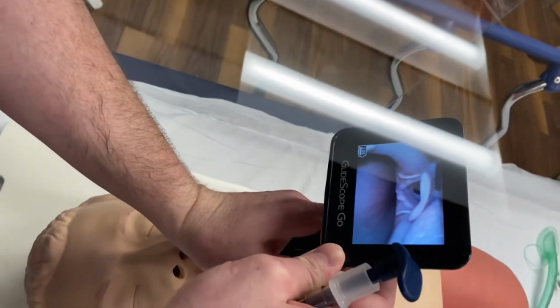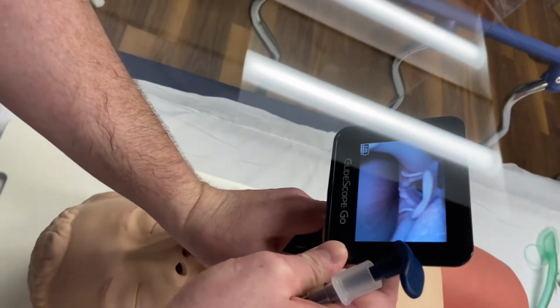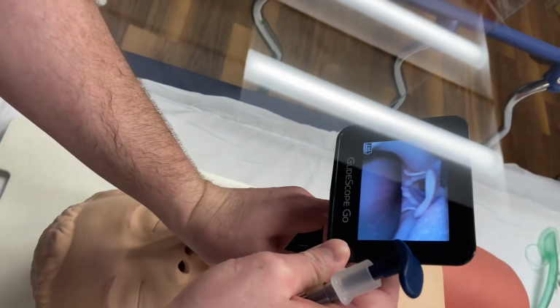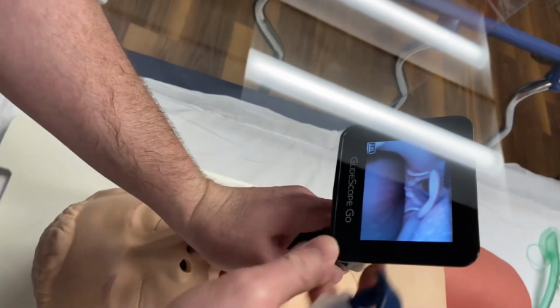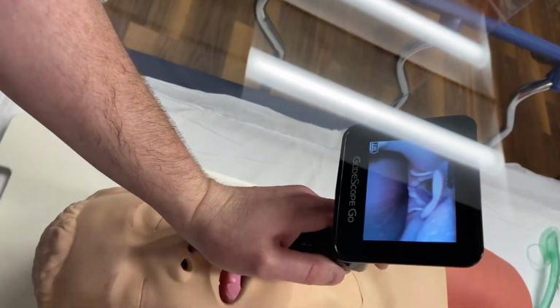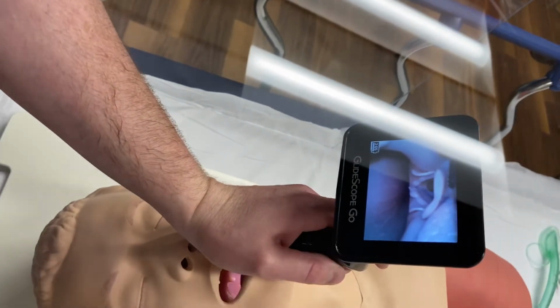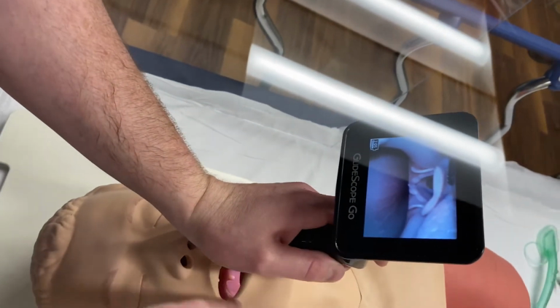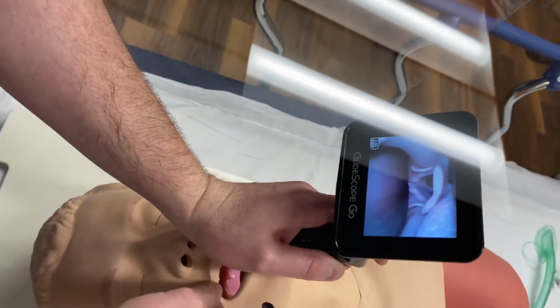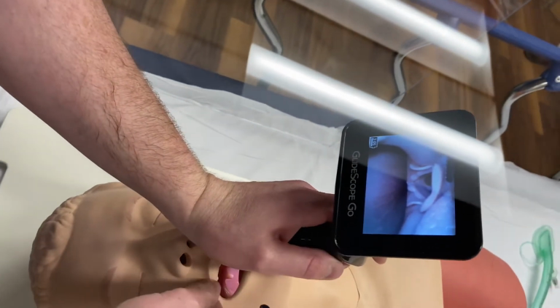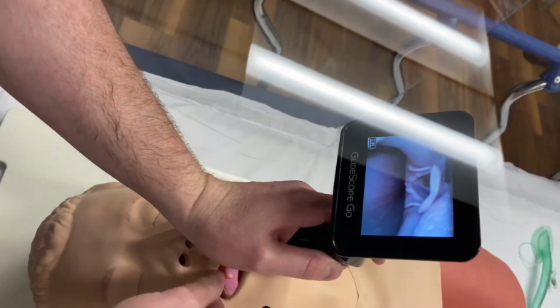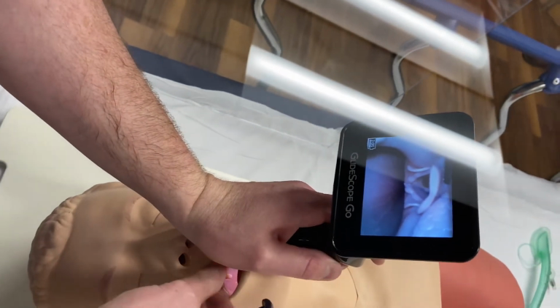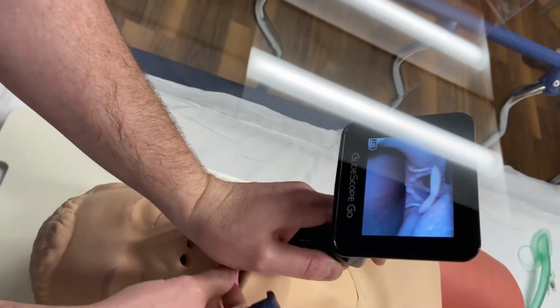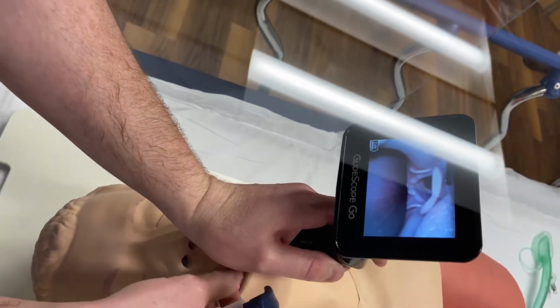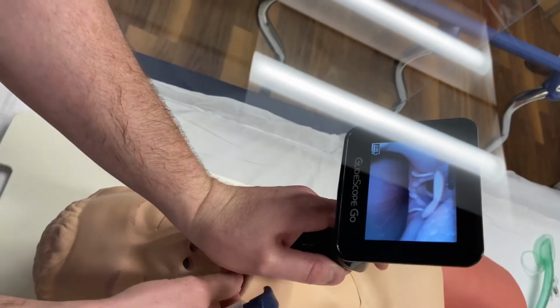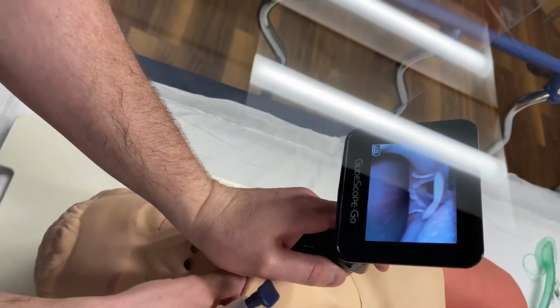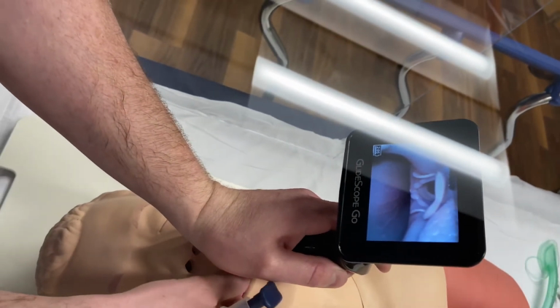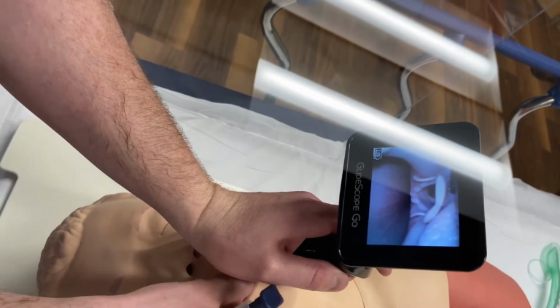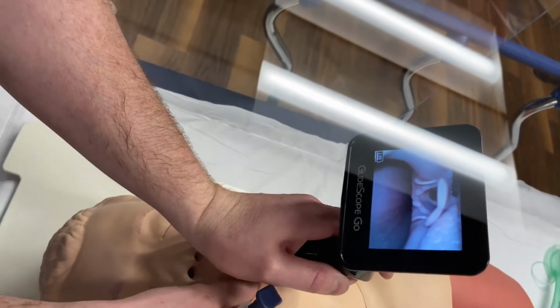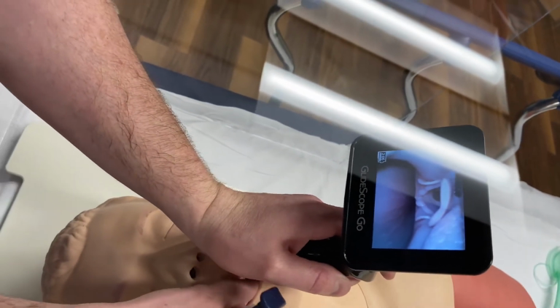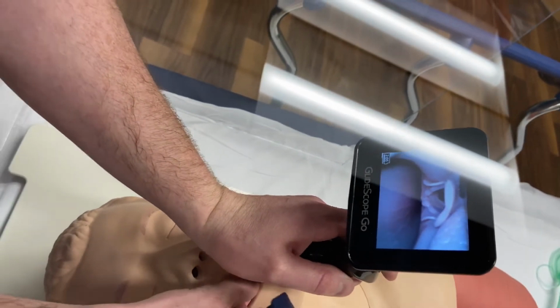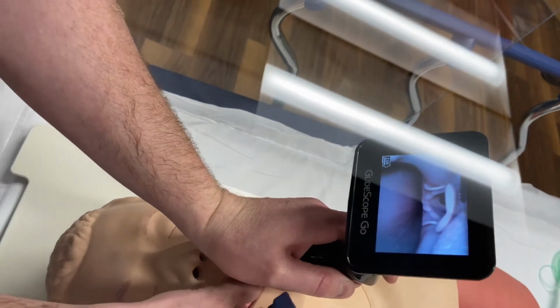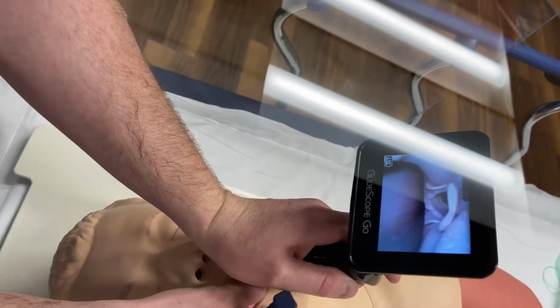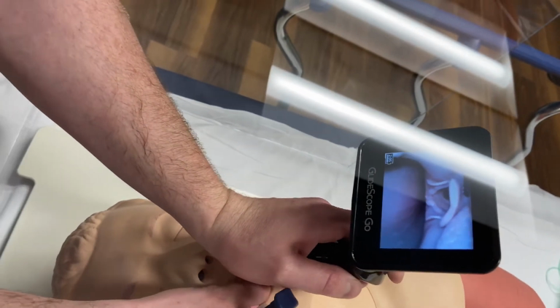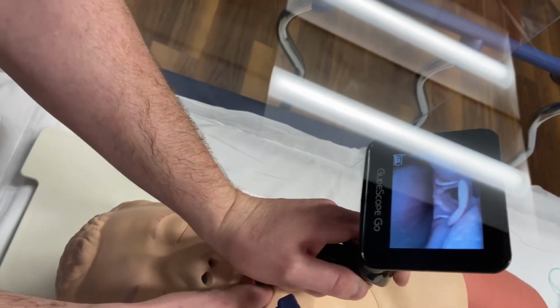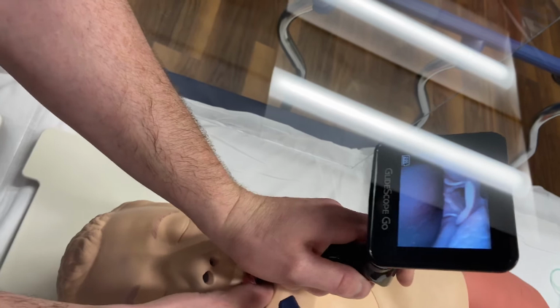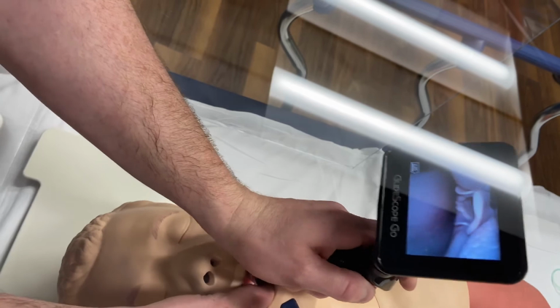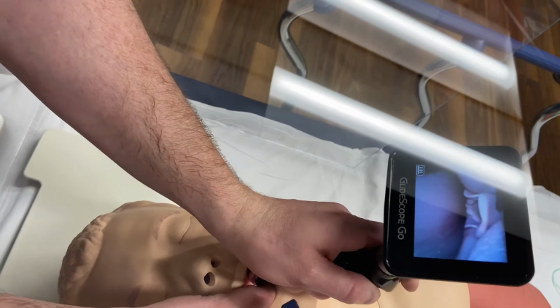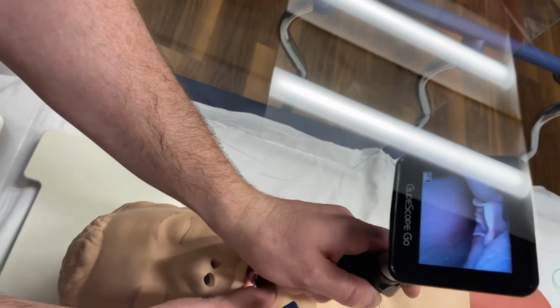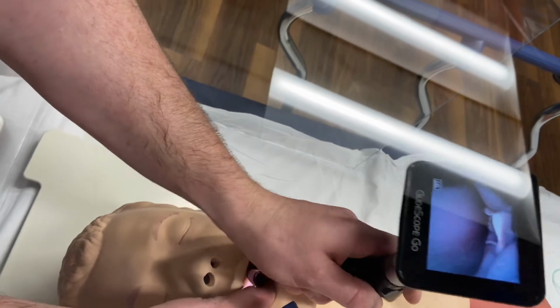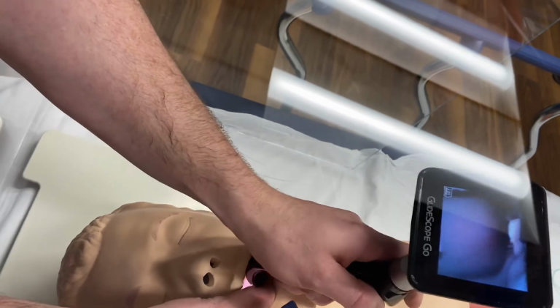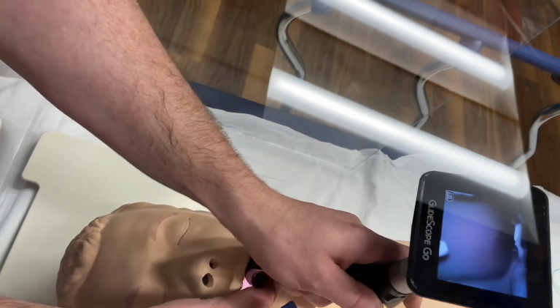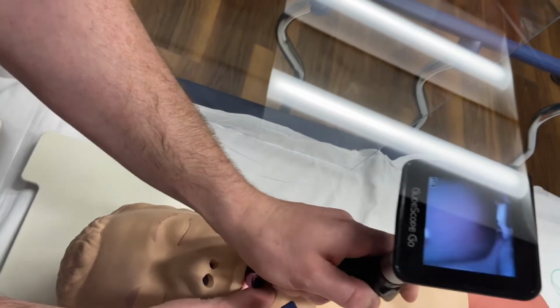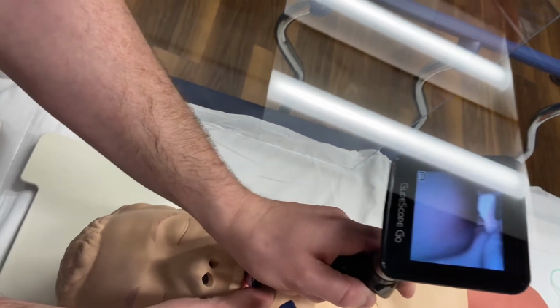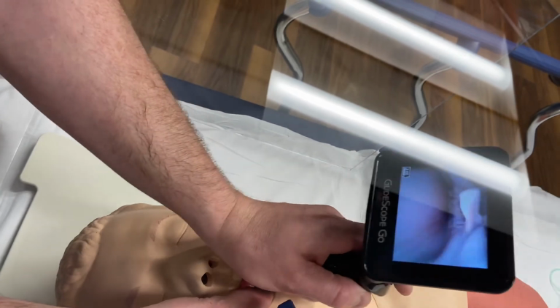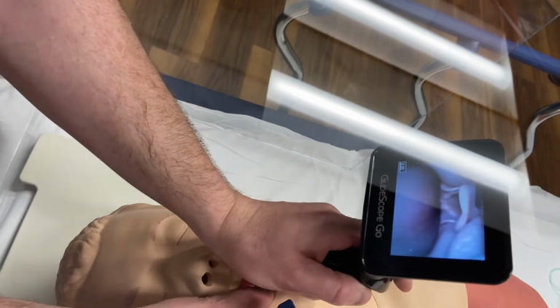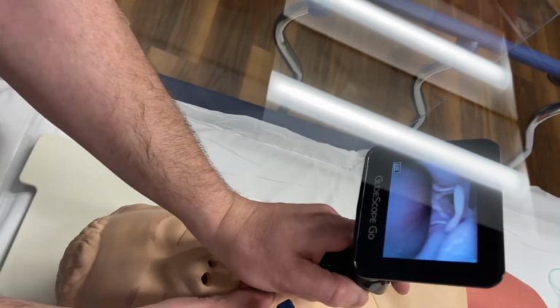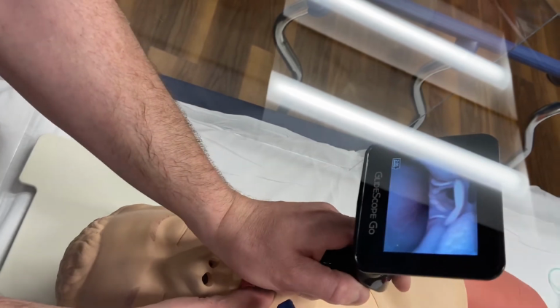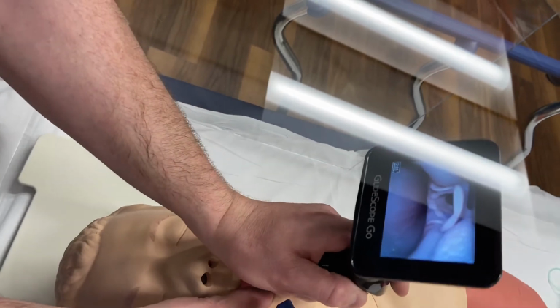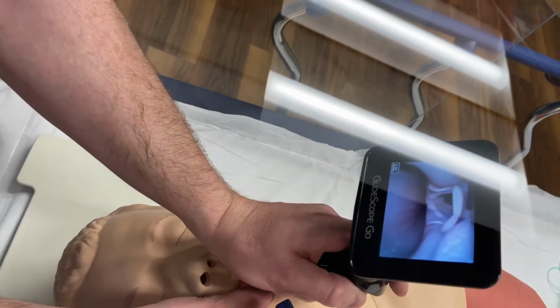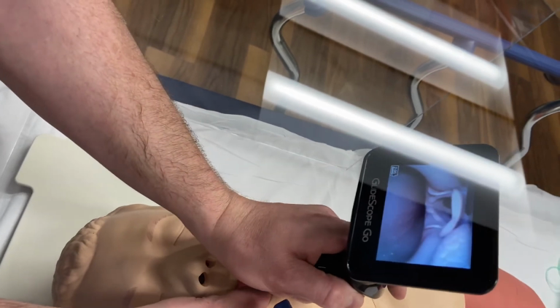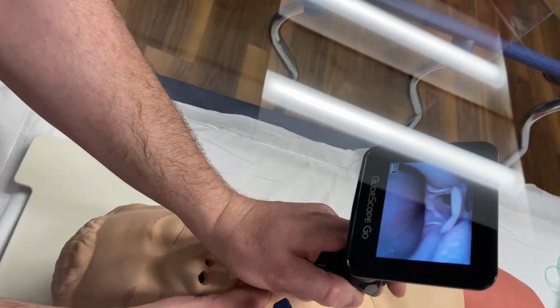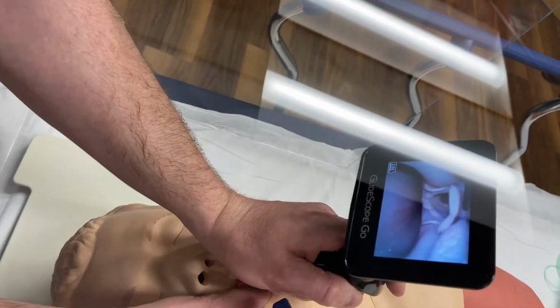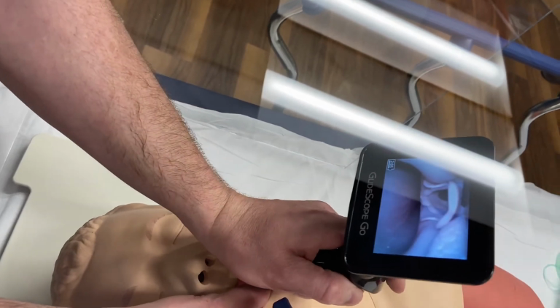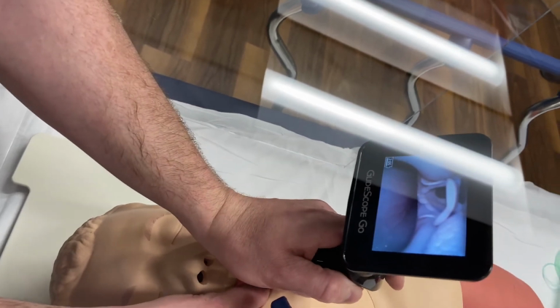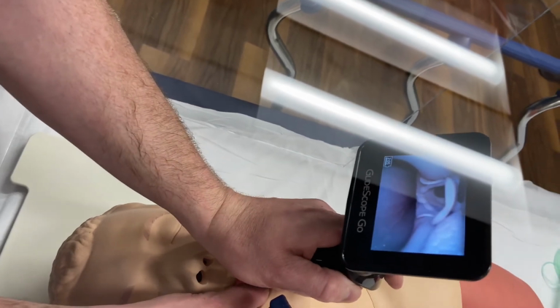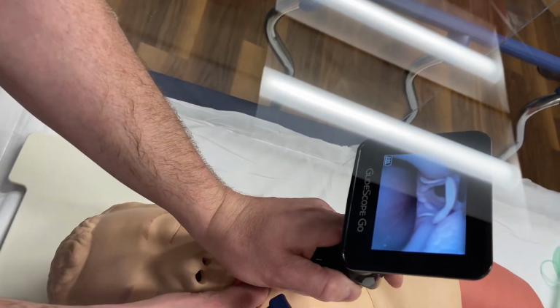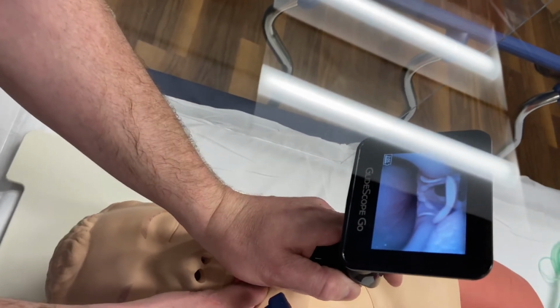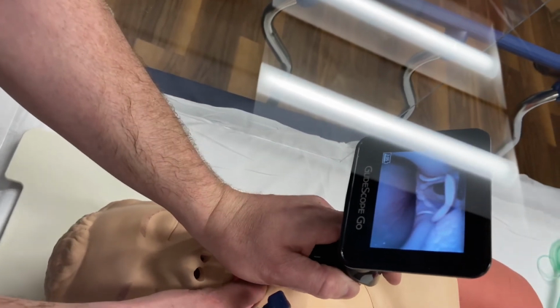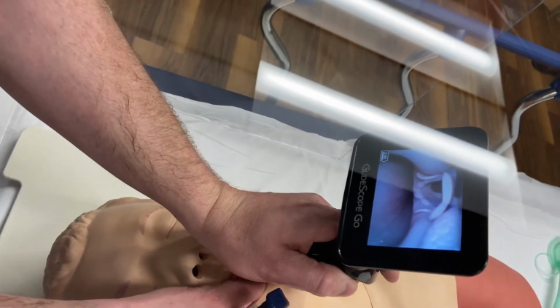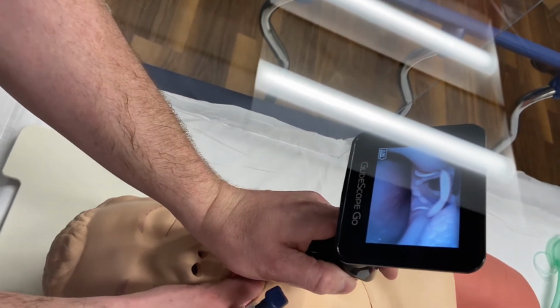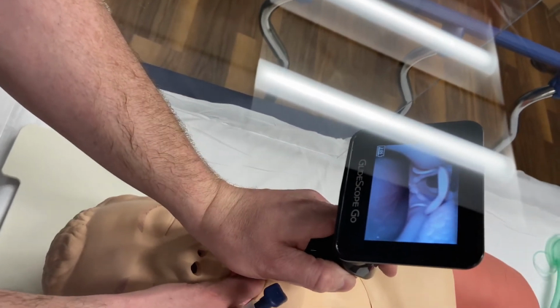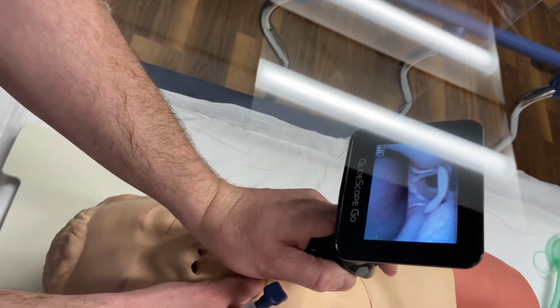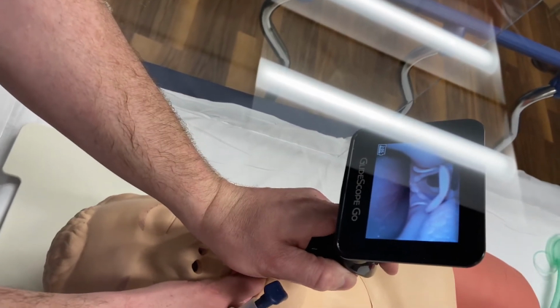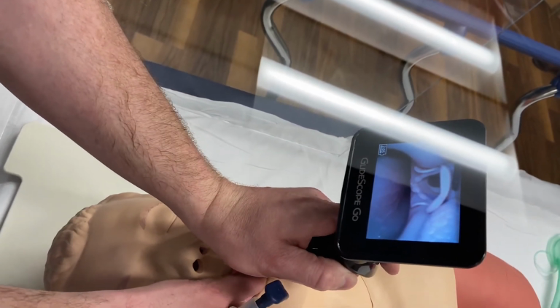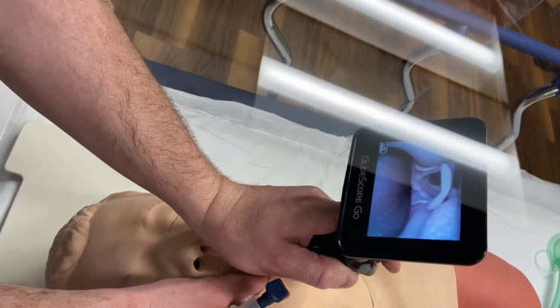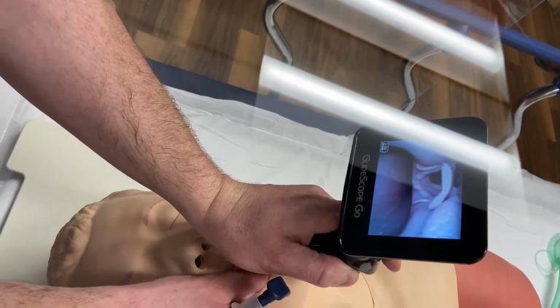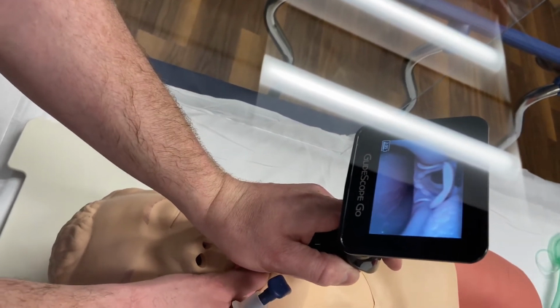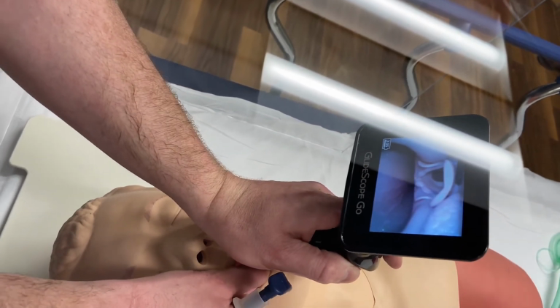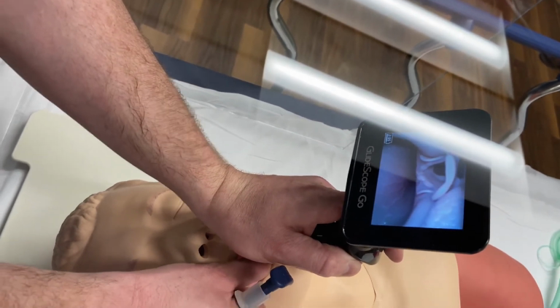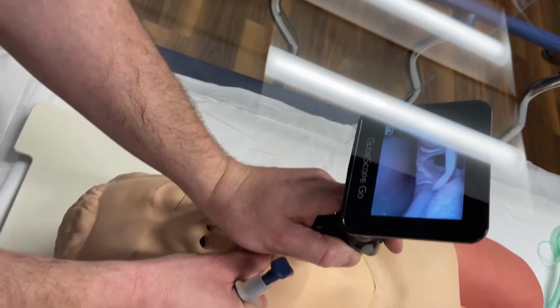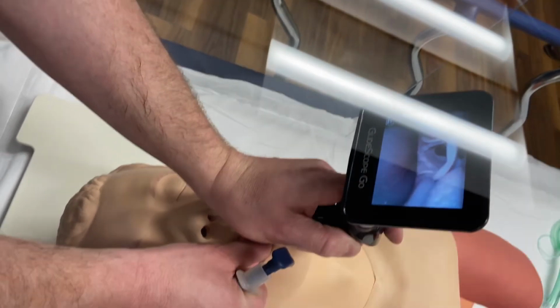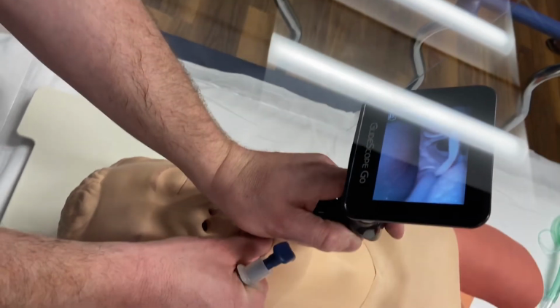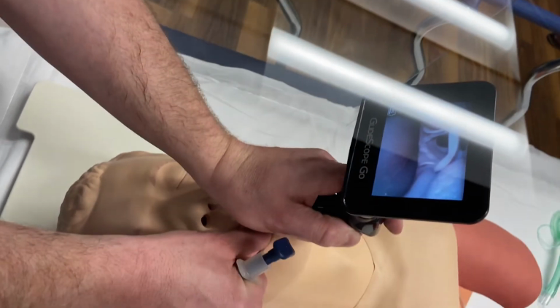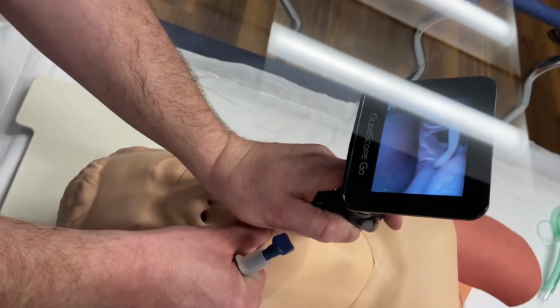Then you focus on getting the best view. Obtain the best glottic view — you can see the epiglottis and the cords there.